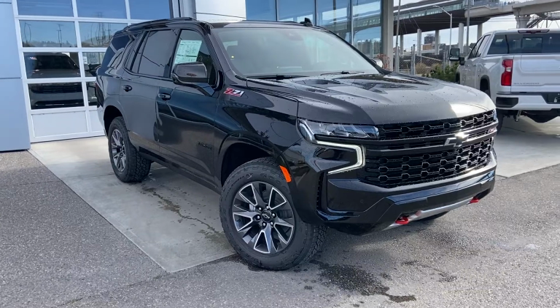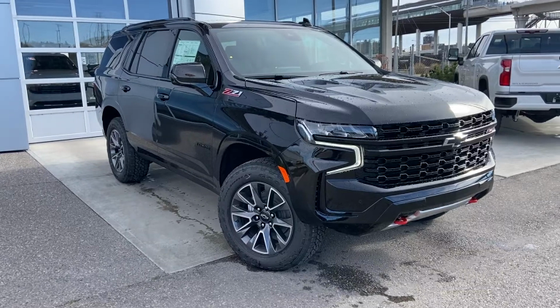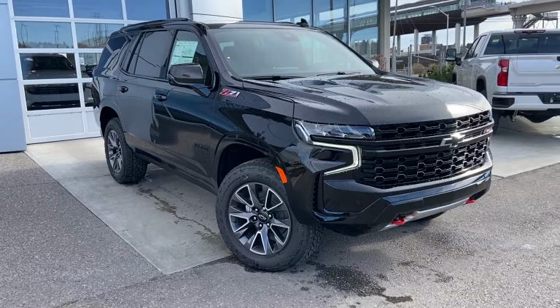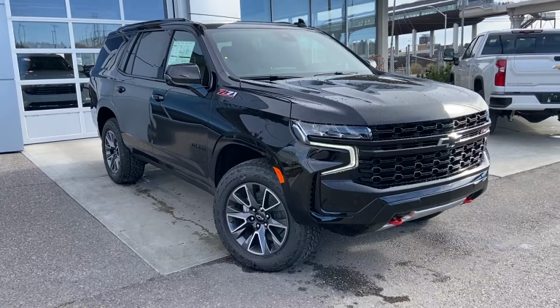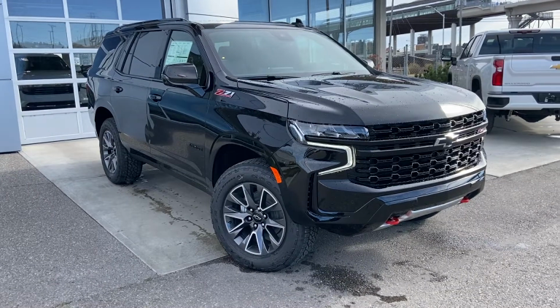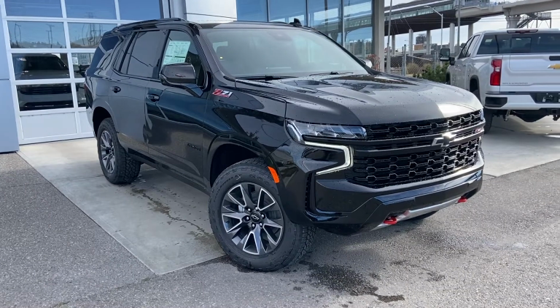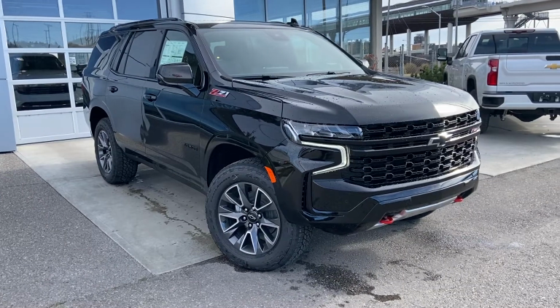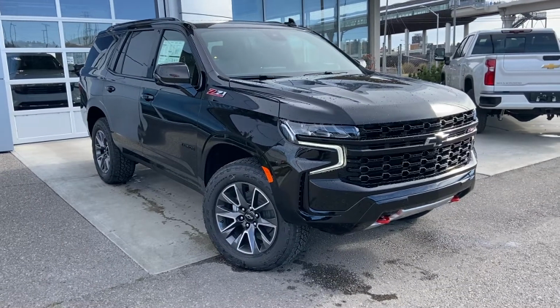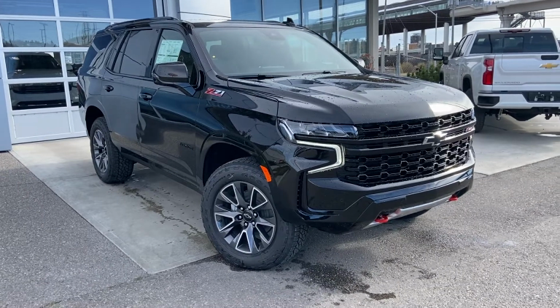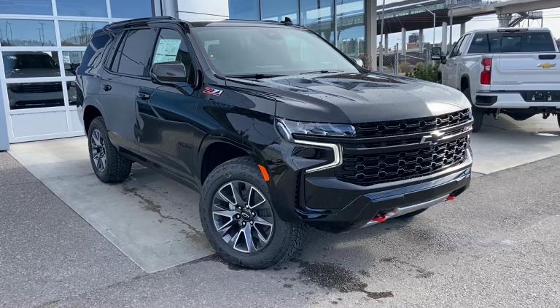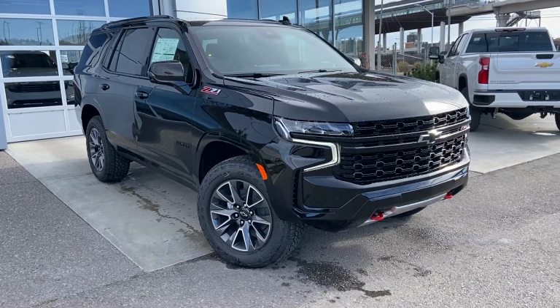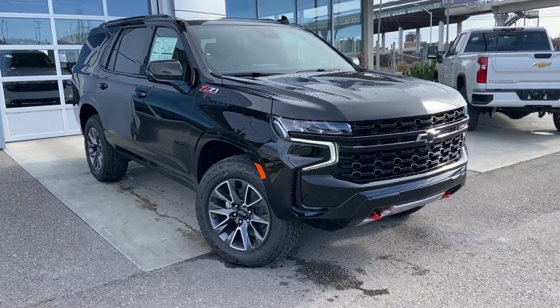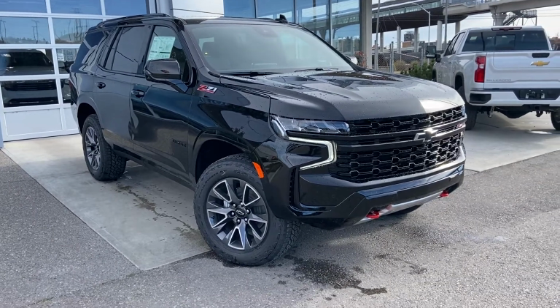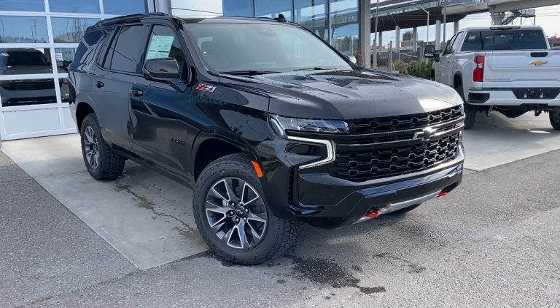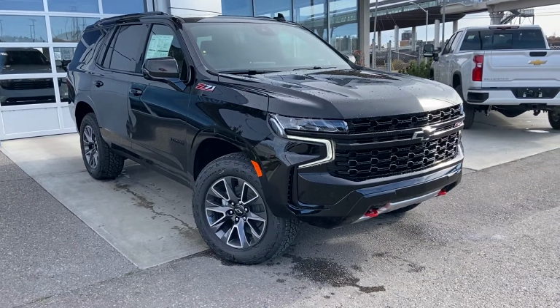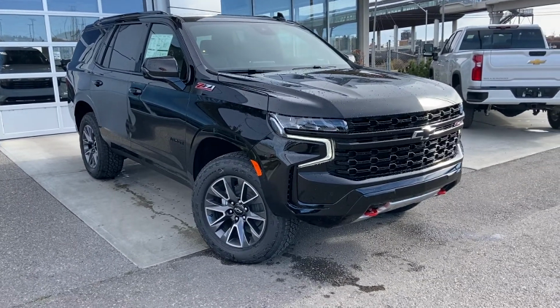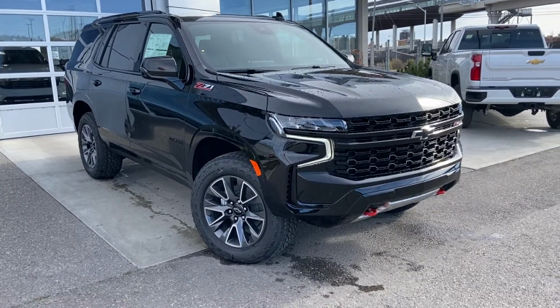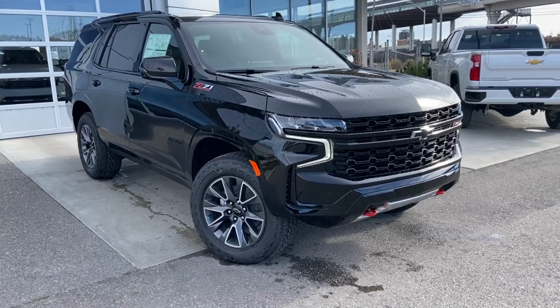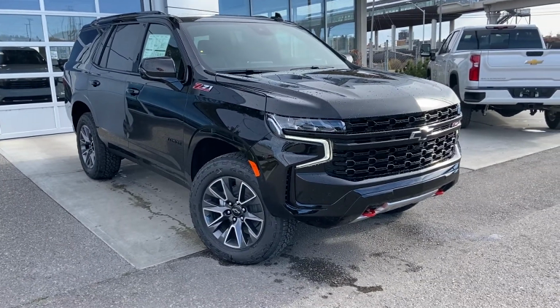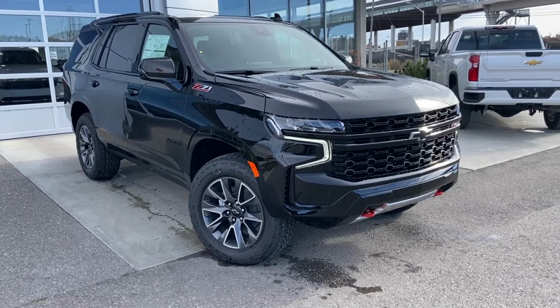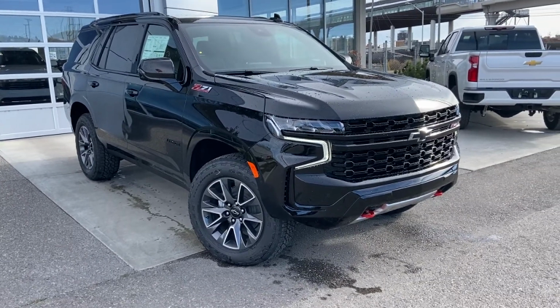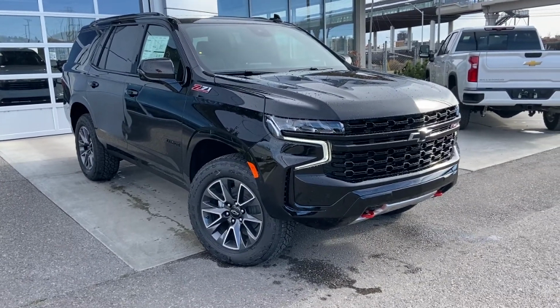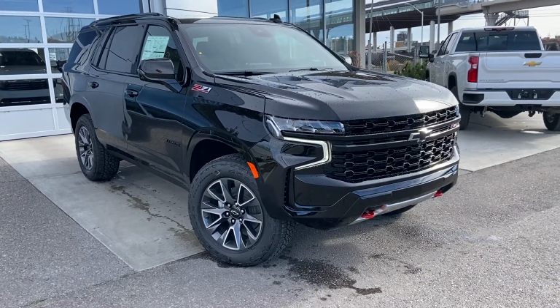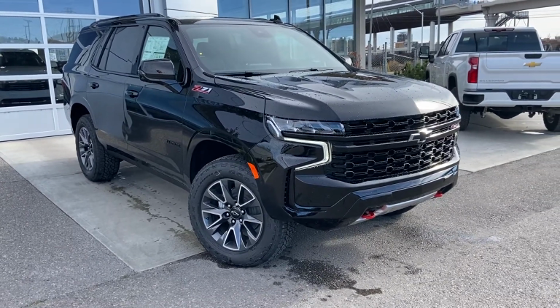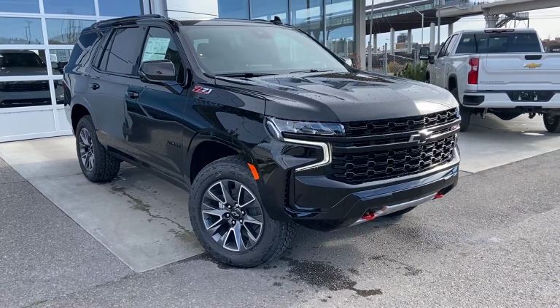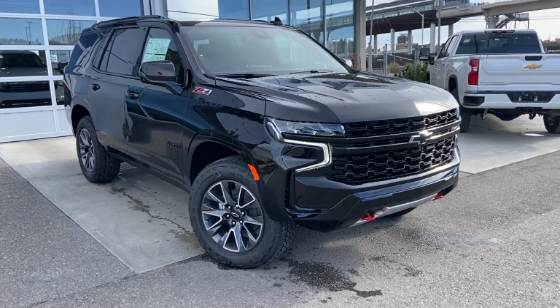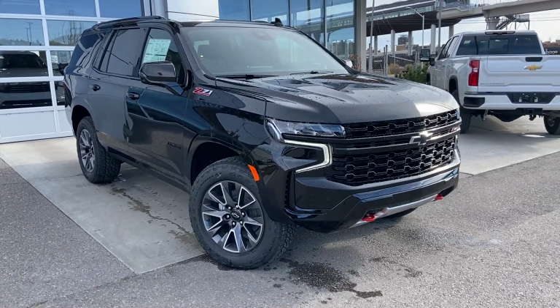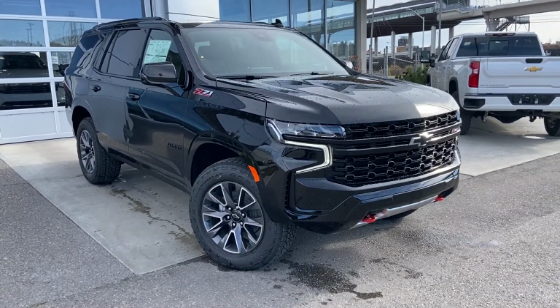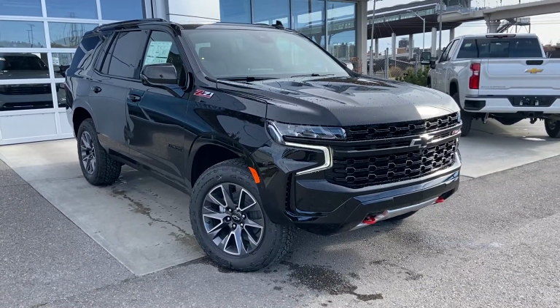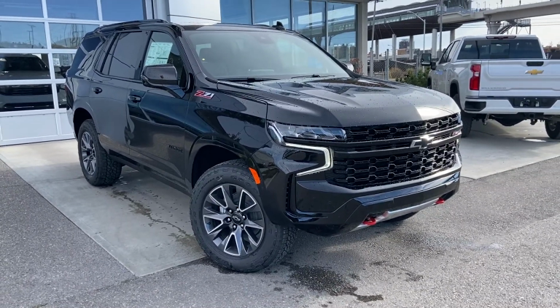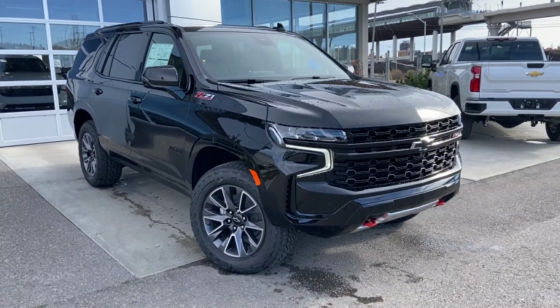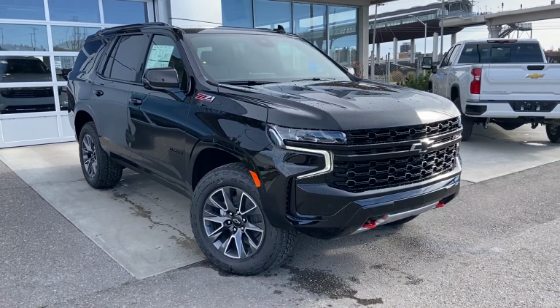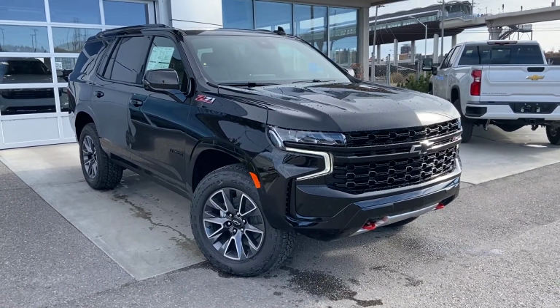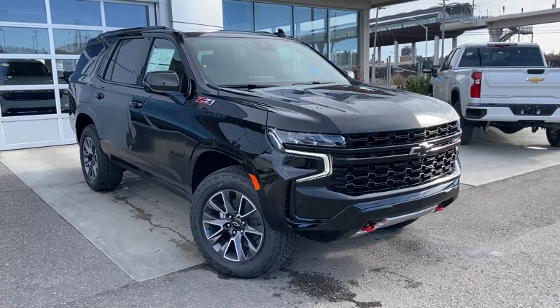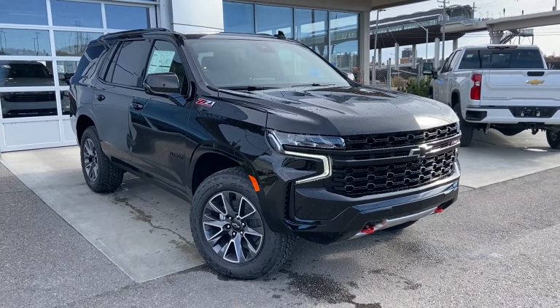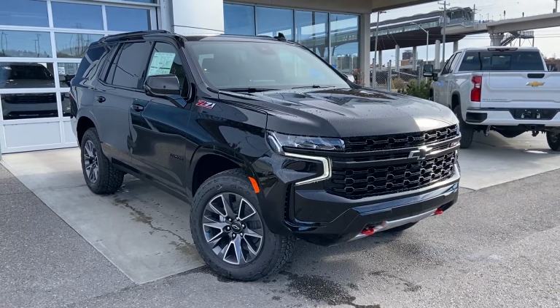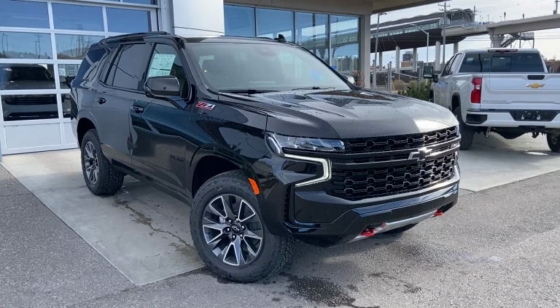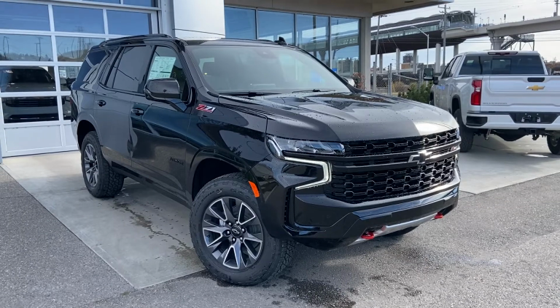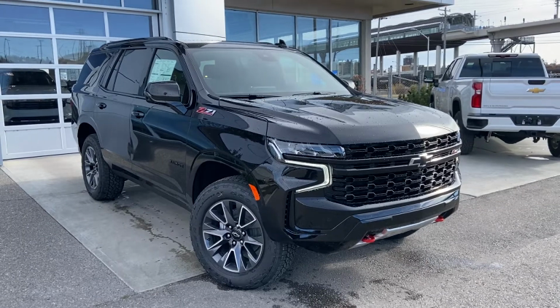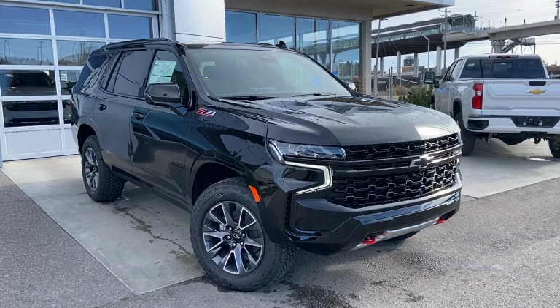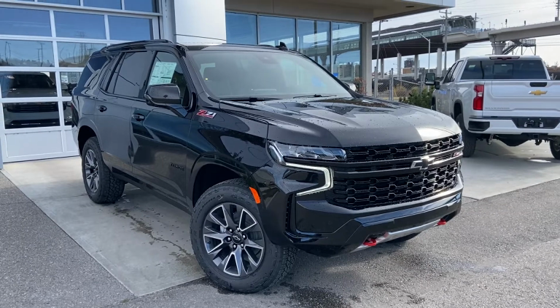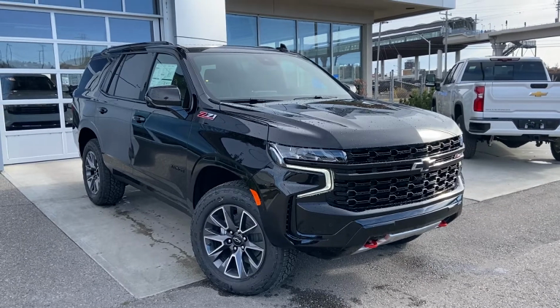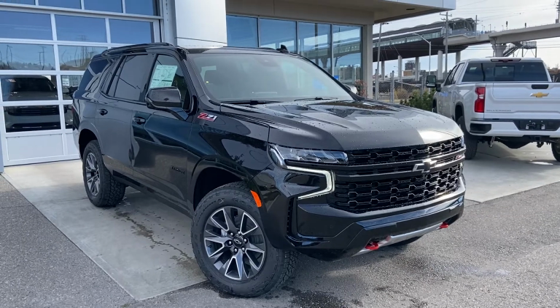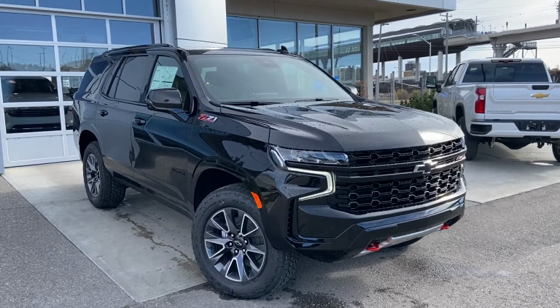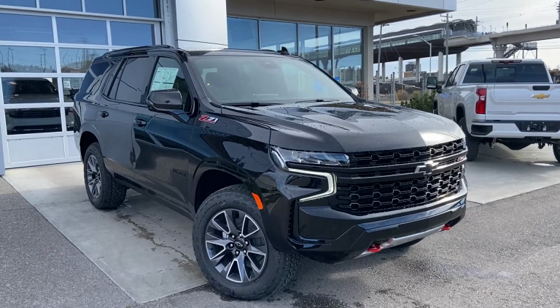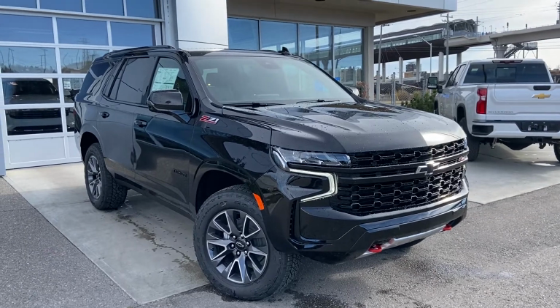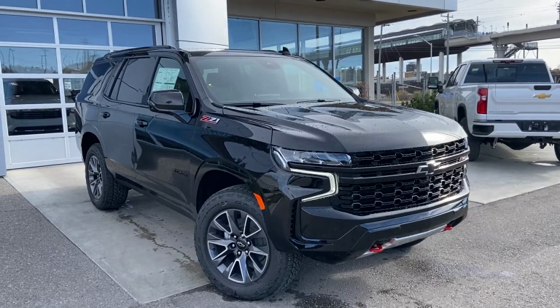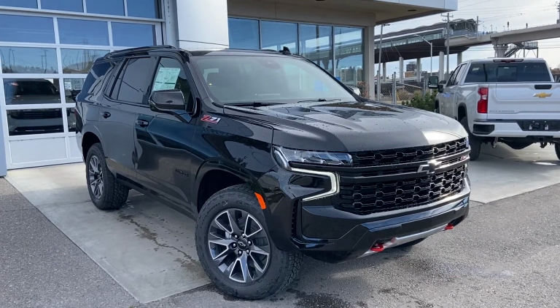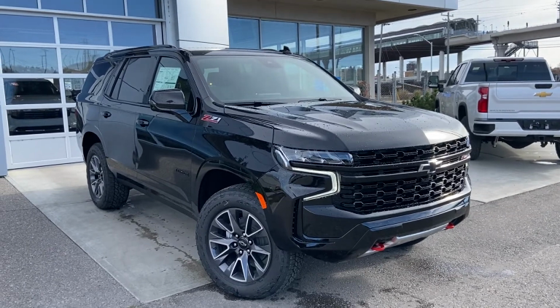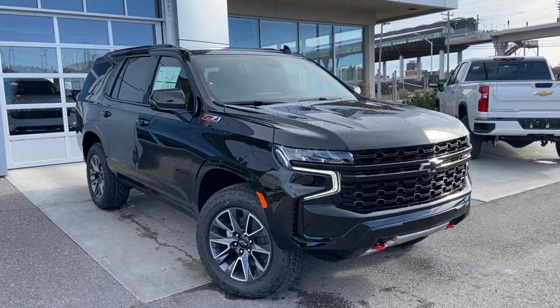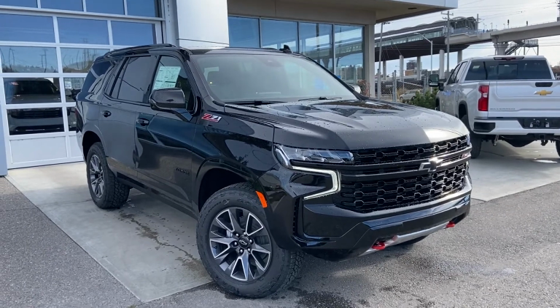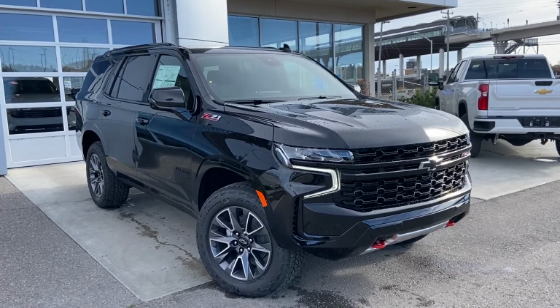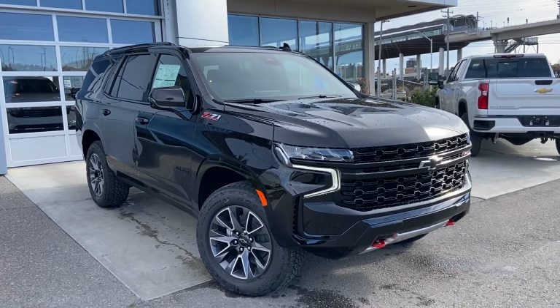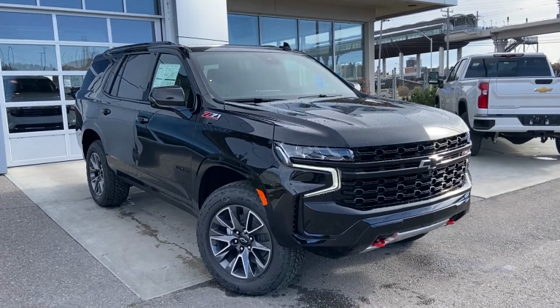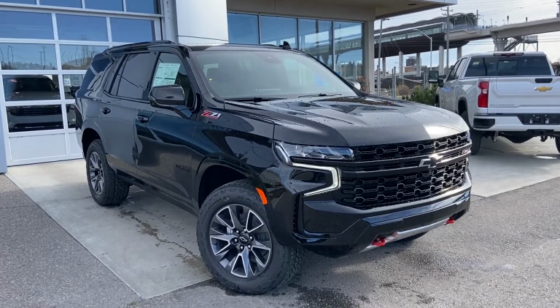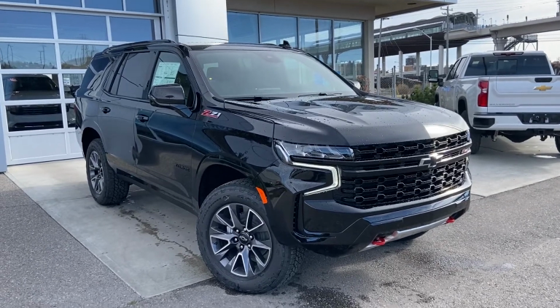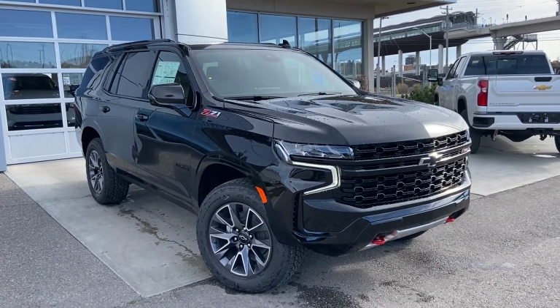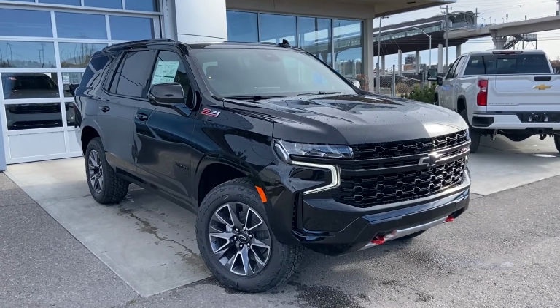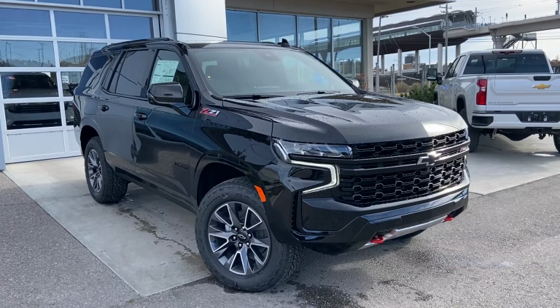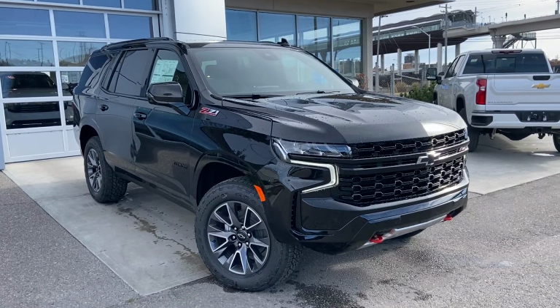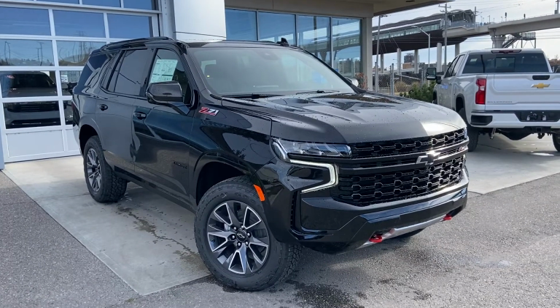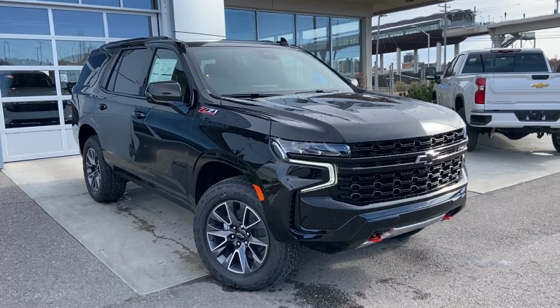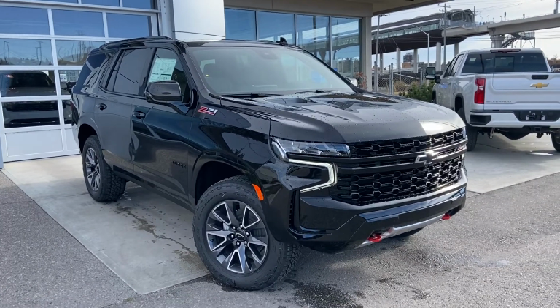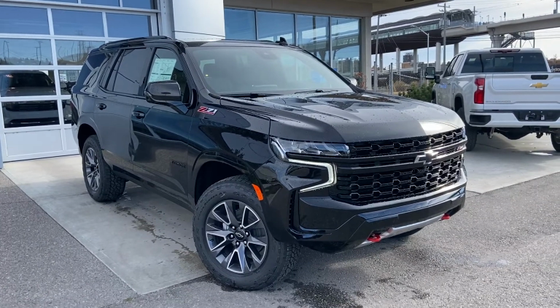Welcome to the brand new 2023 Chevrolet Tahoe Z71, powered by a 5.3 liter V8 engine and mated to a 10-speed automatic transmission.